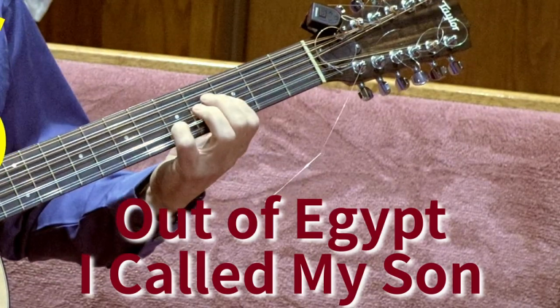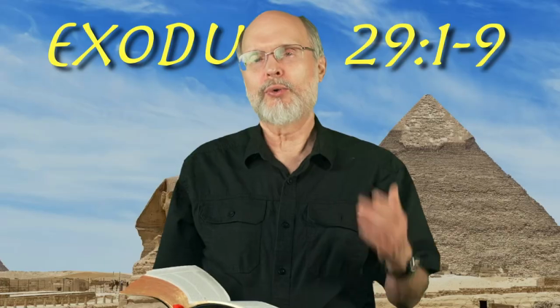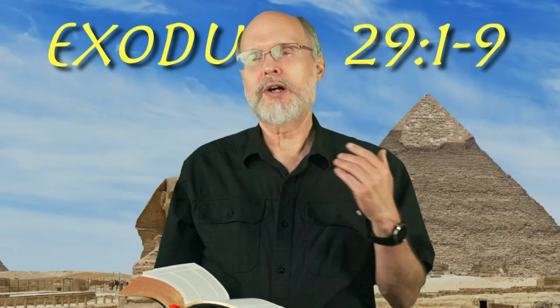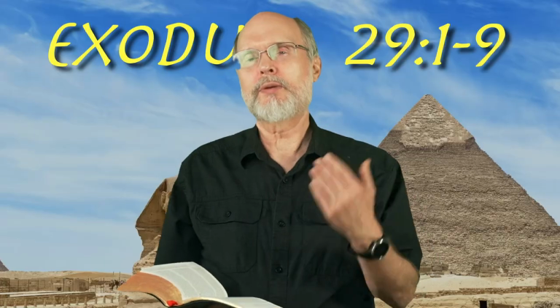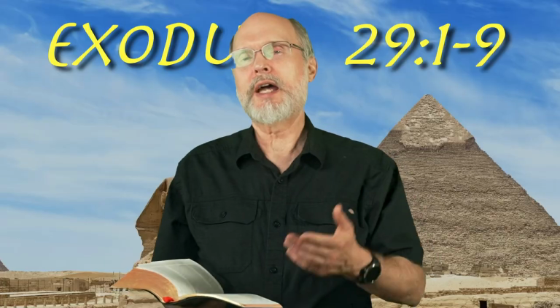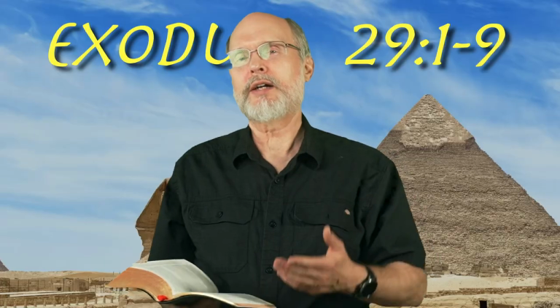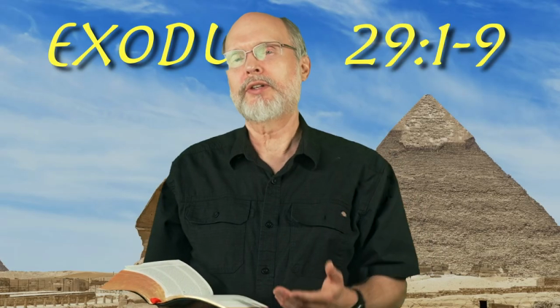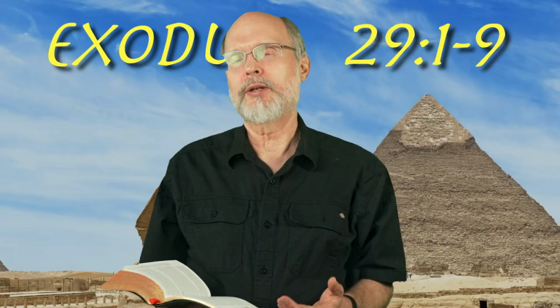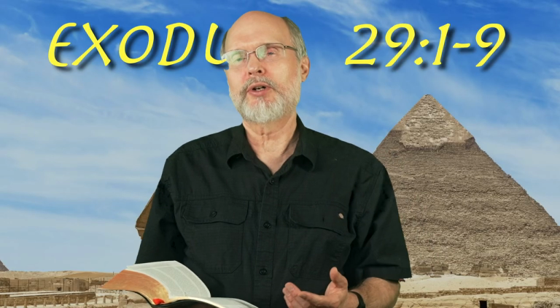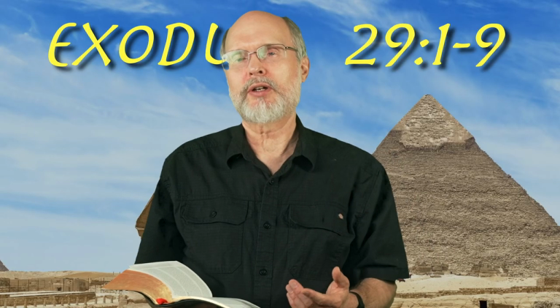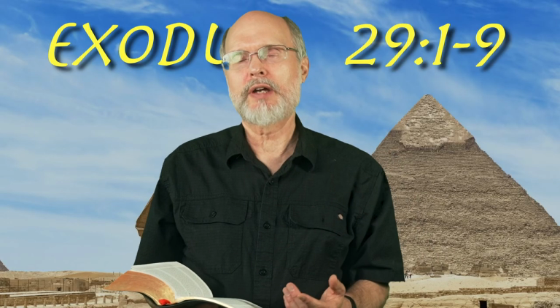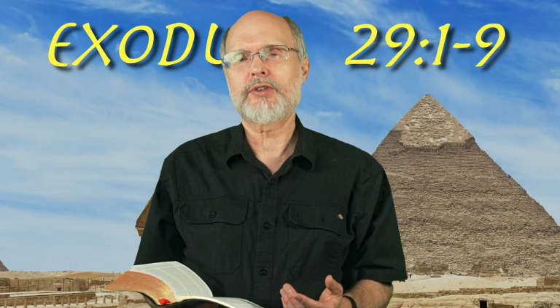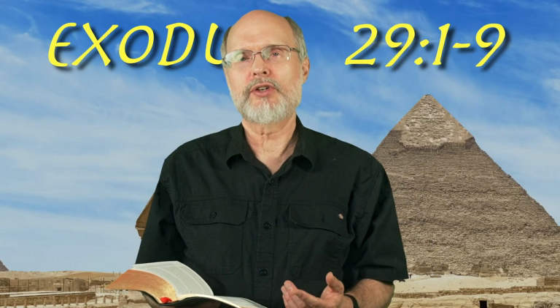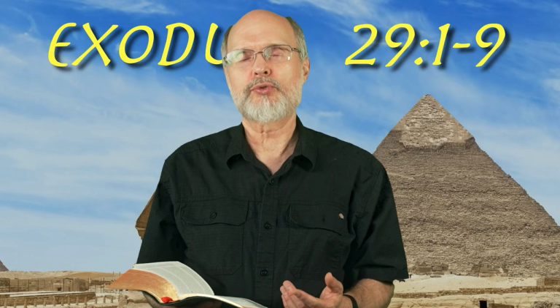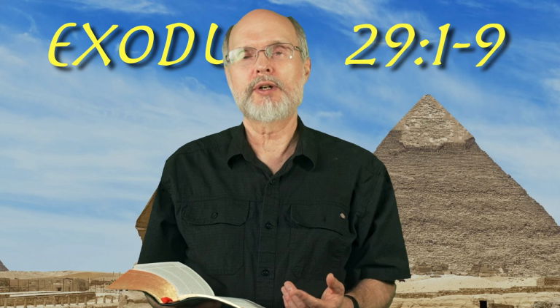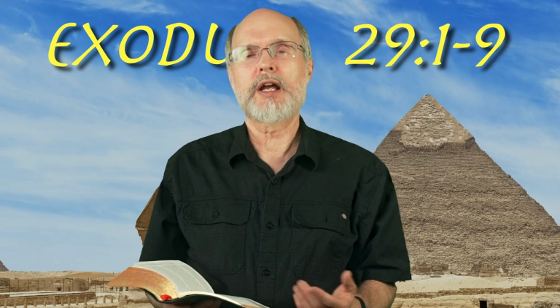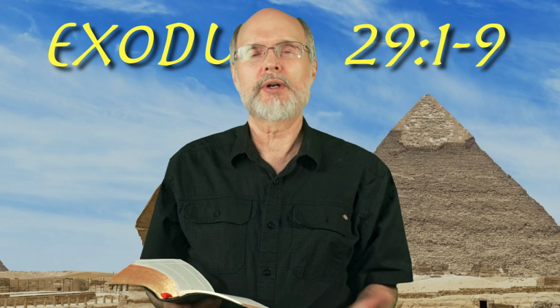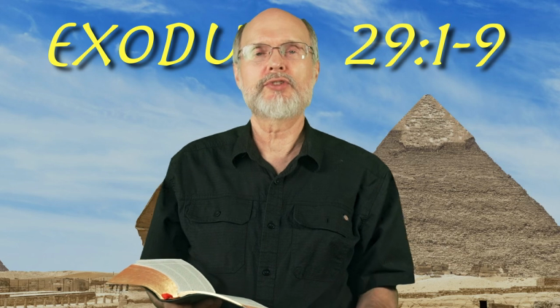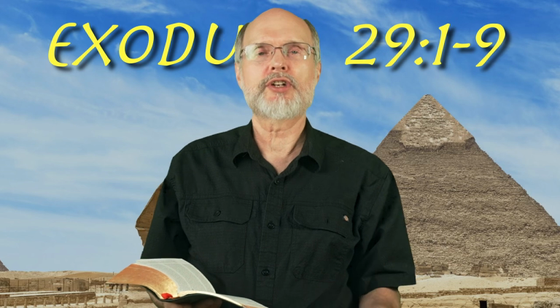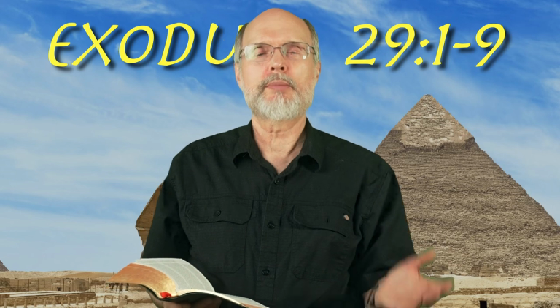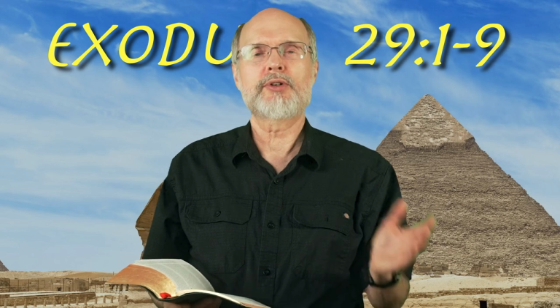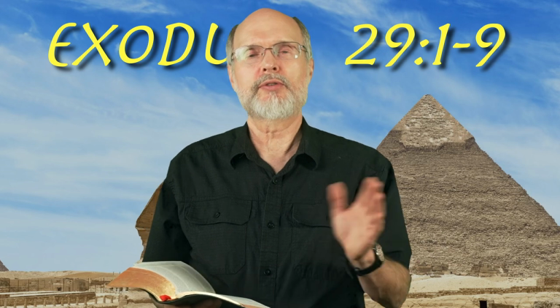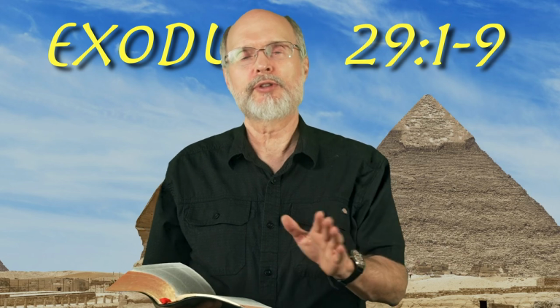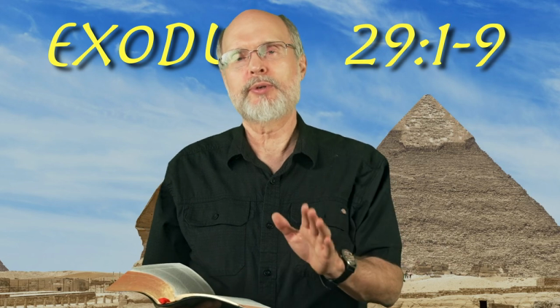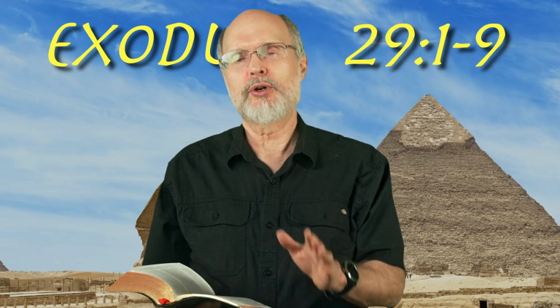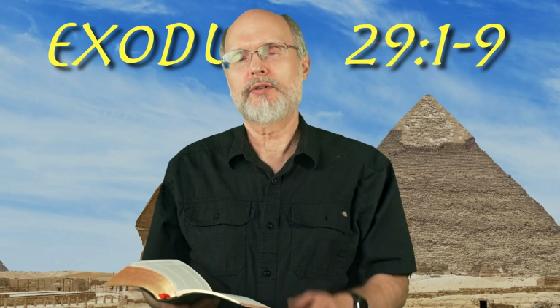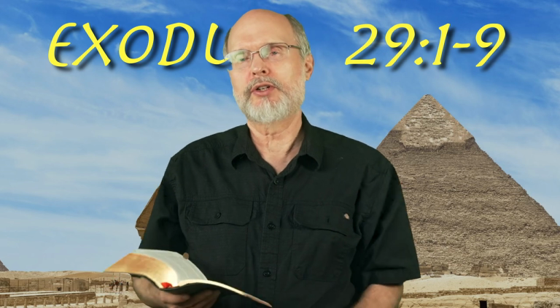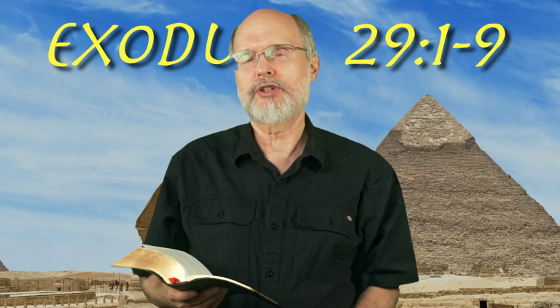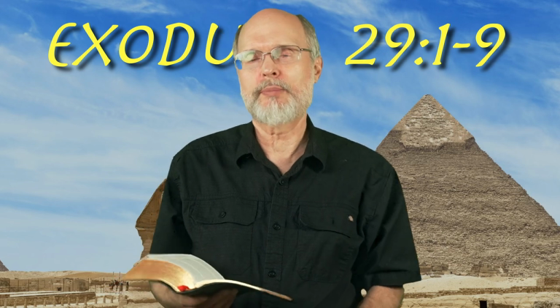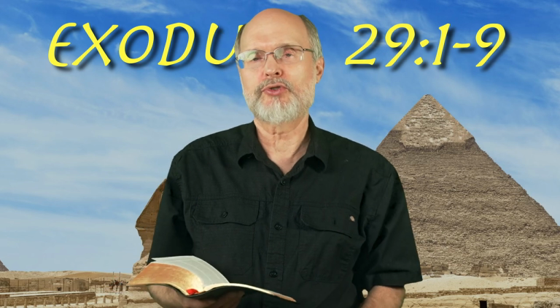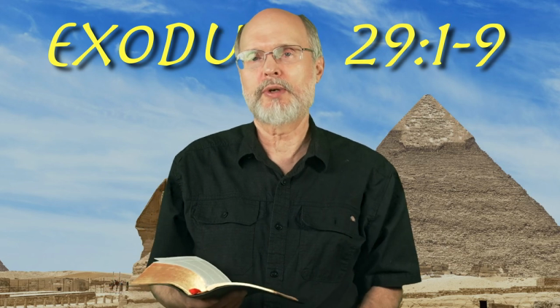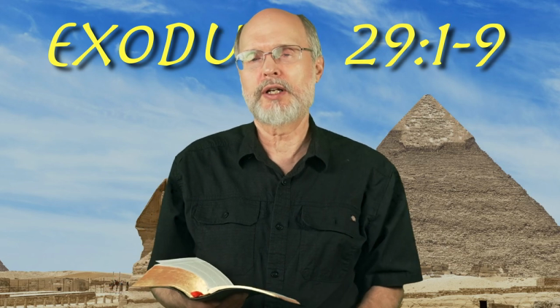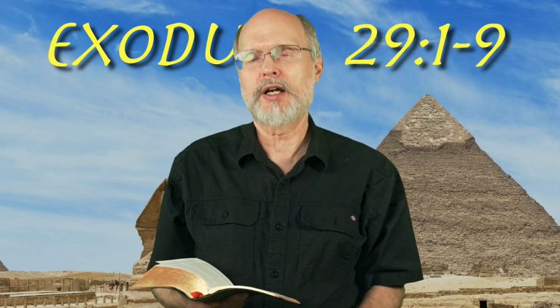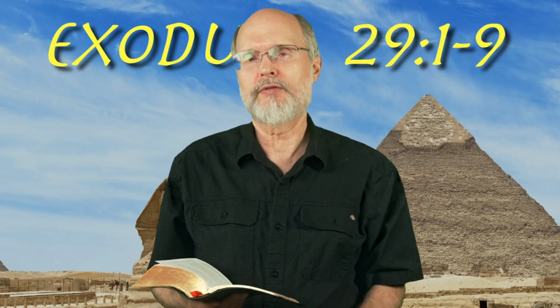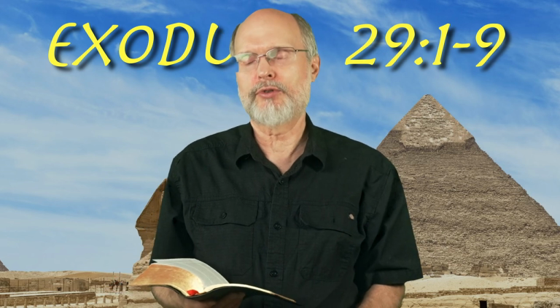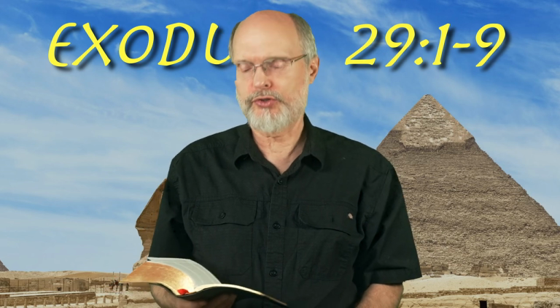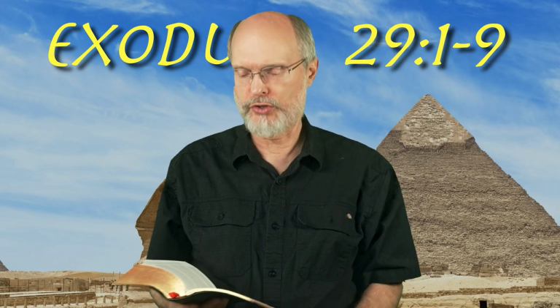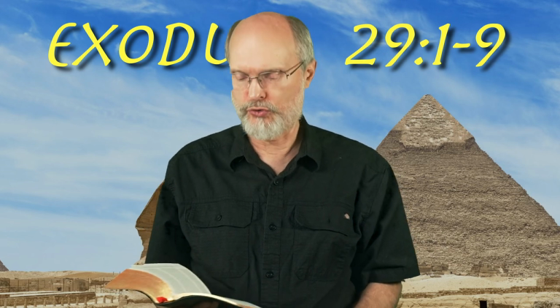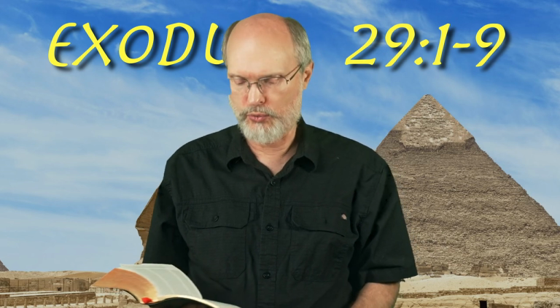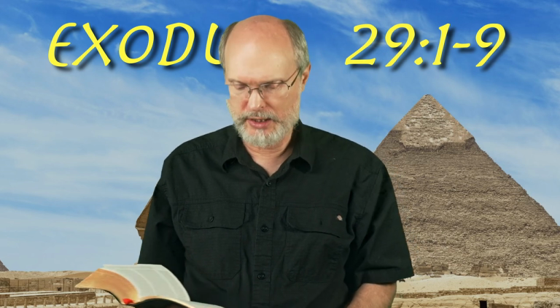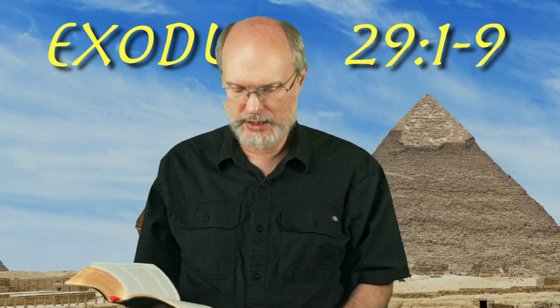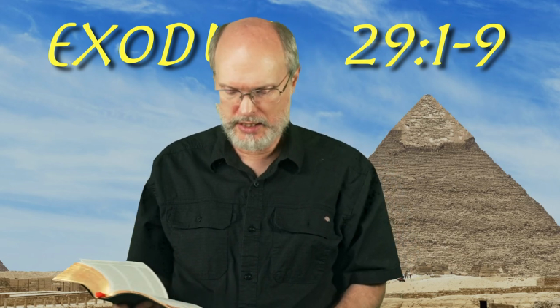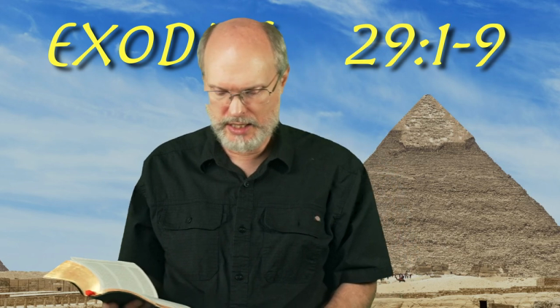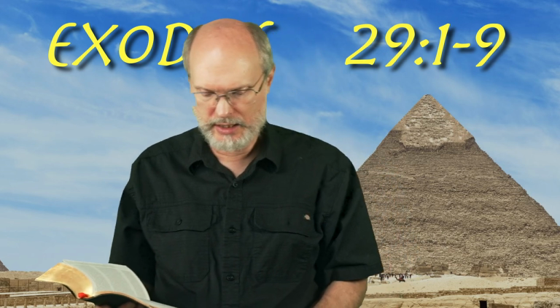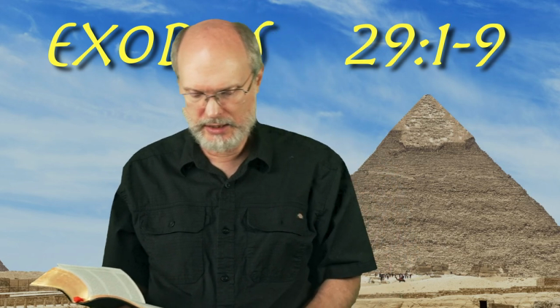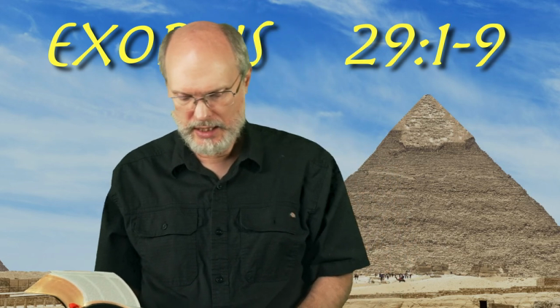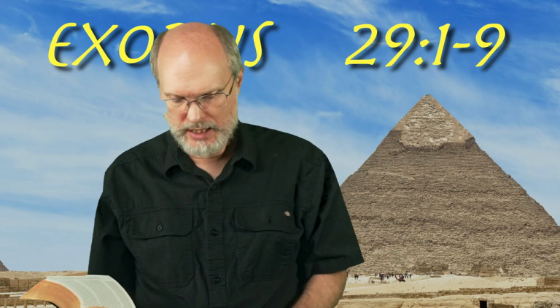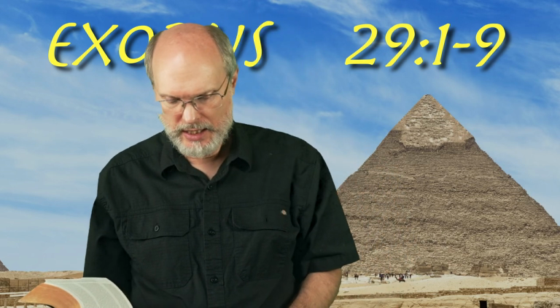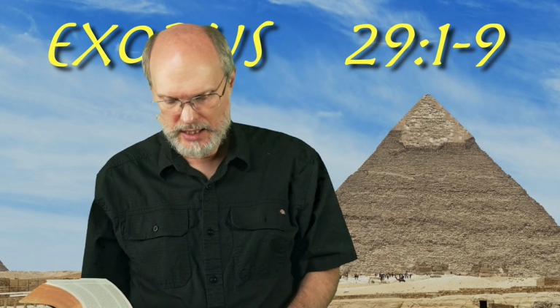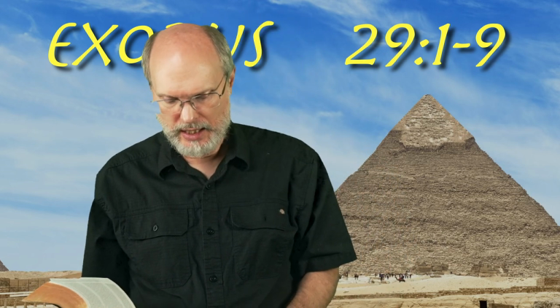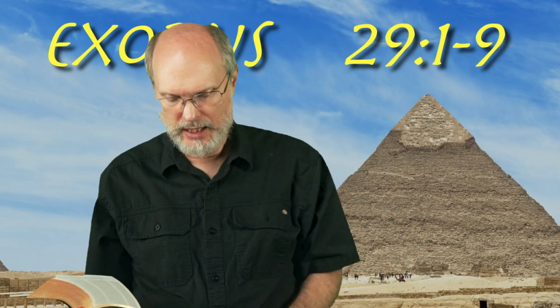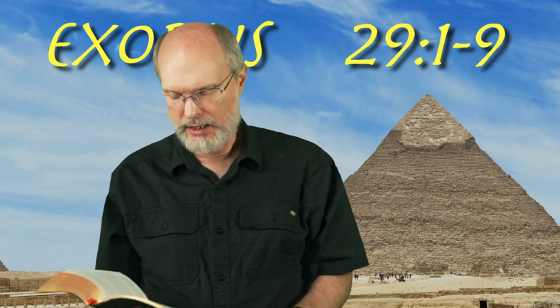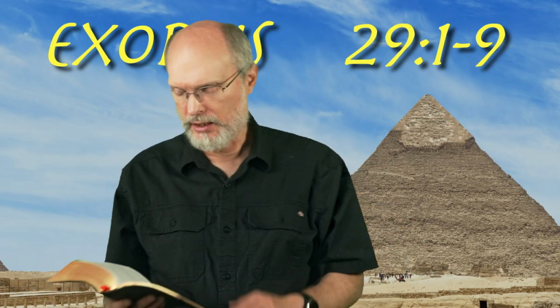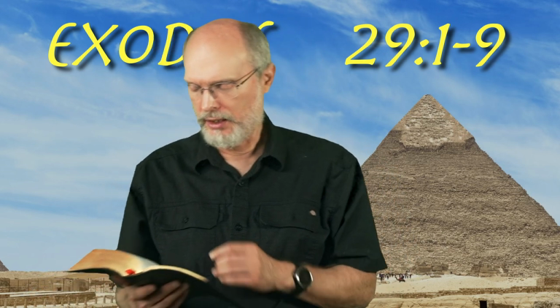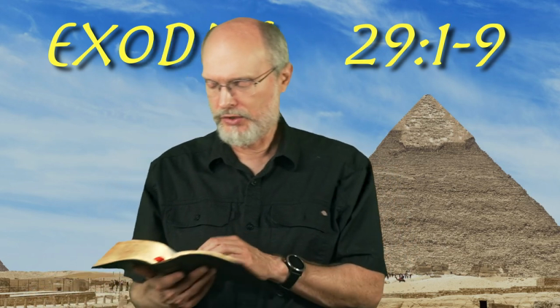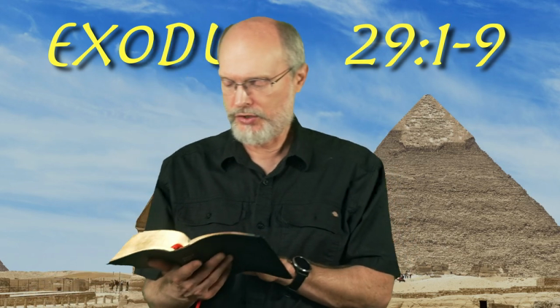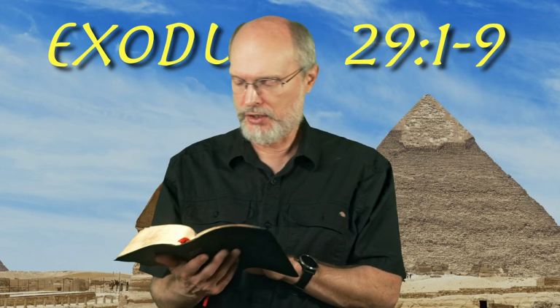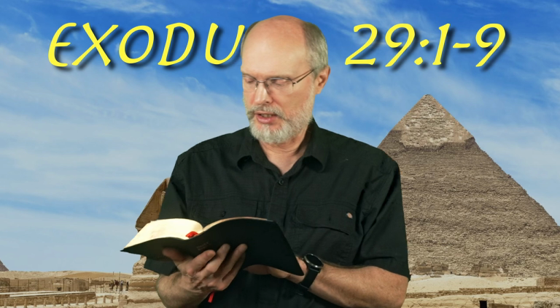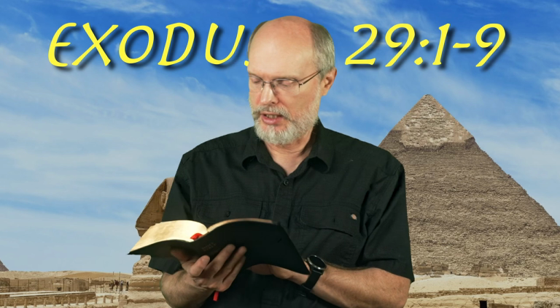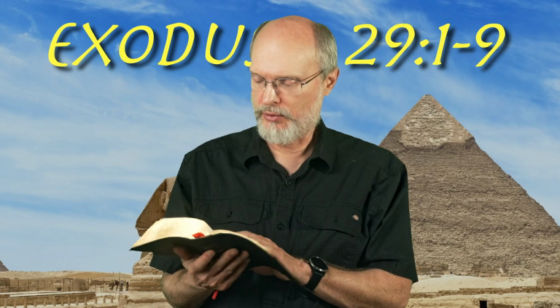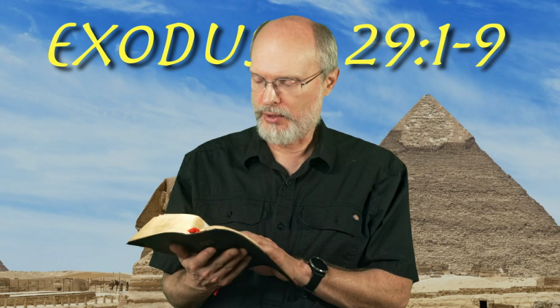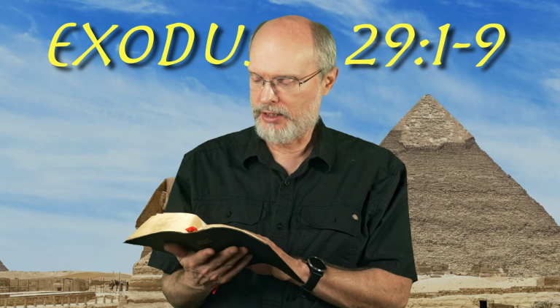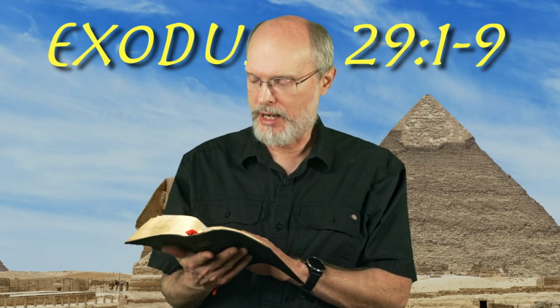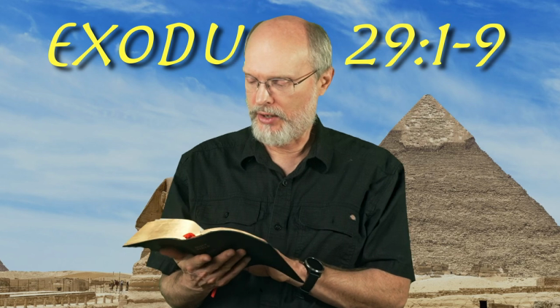Welcome back to the book of Exodus. We're now flipping over into chapter 29, verses 1 to 9, and let's read them out.